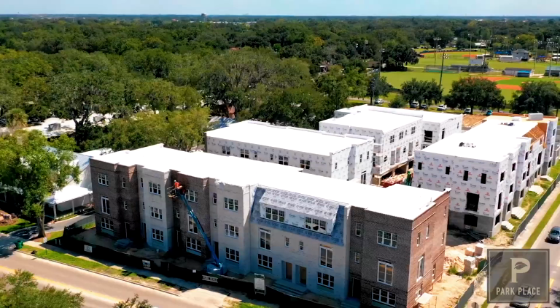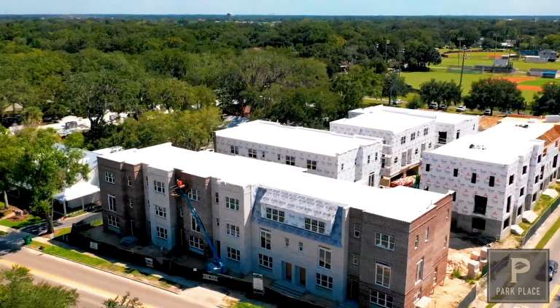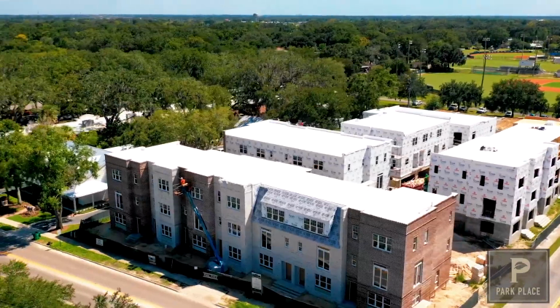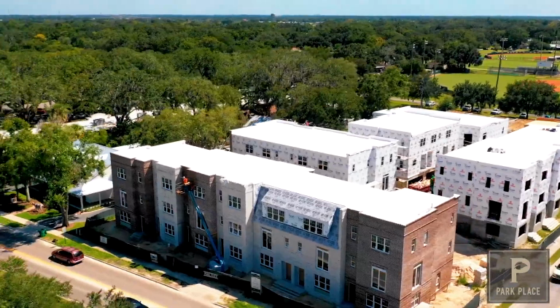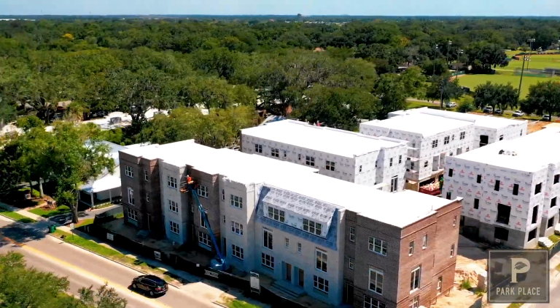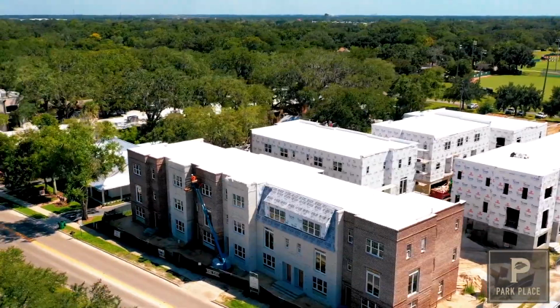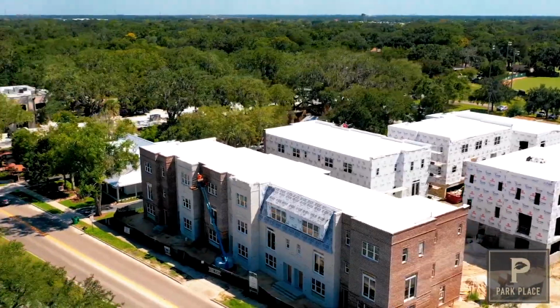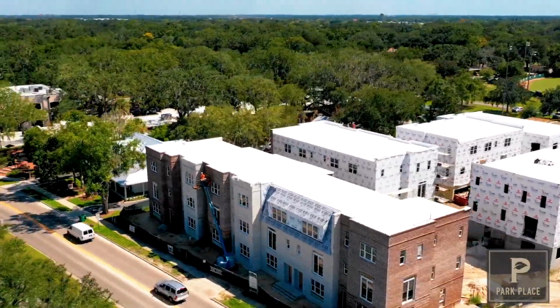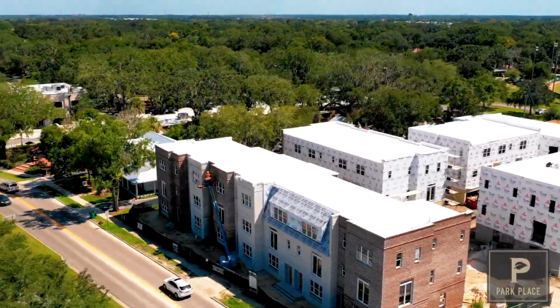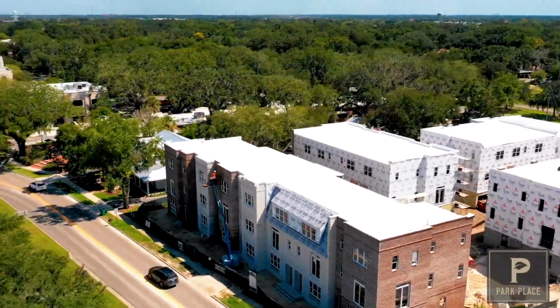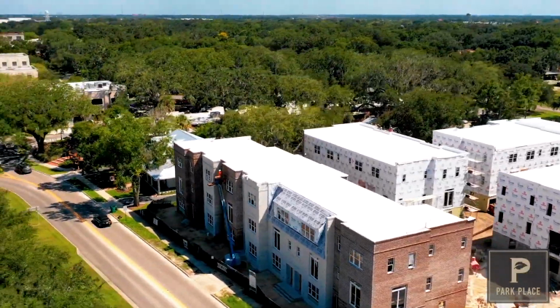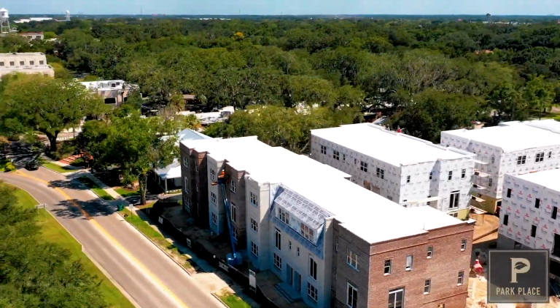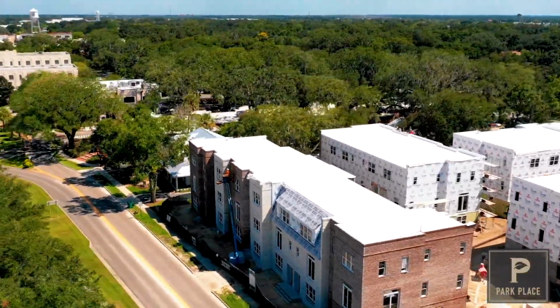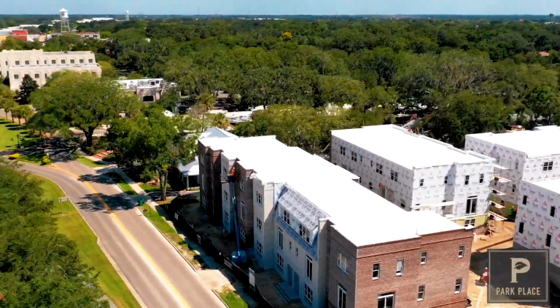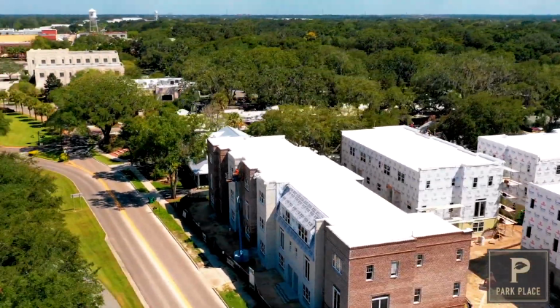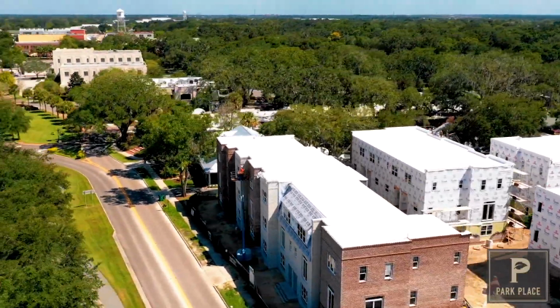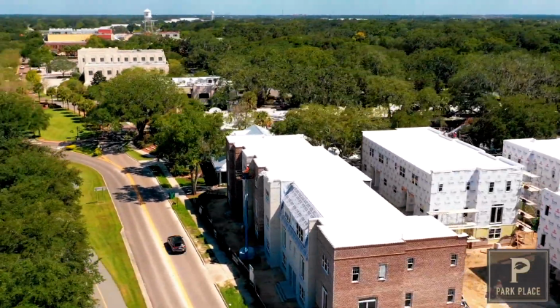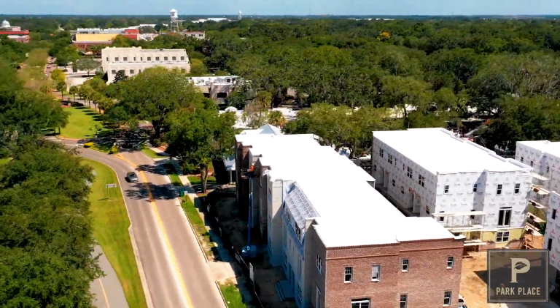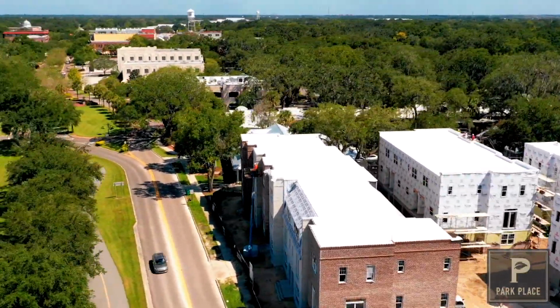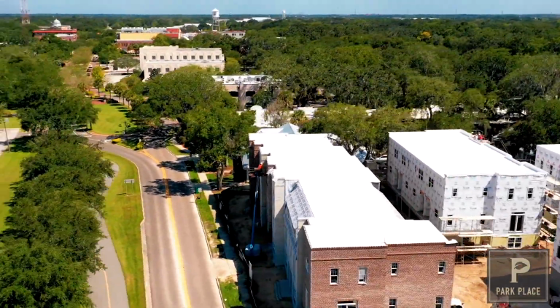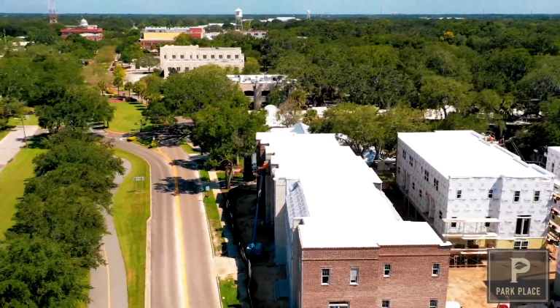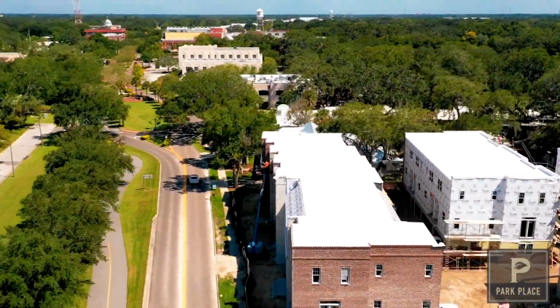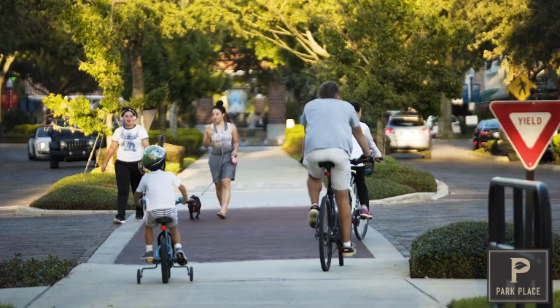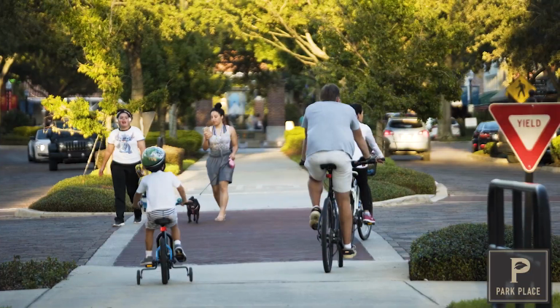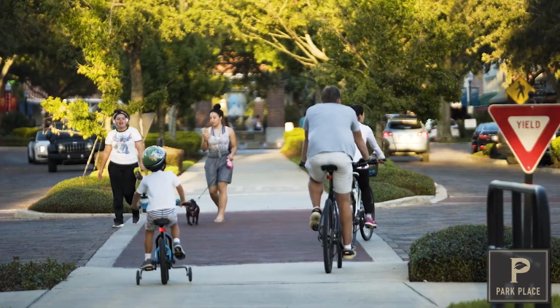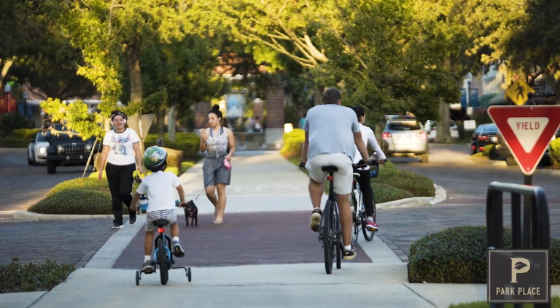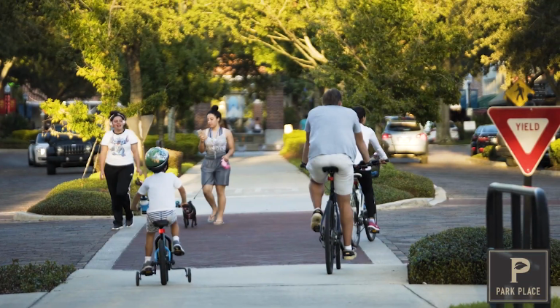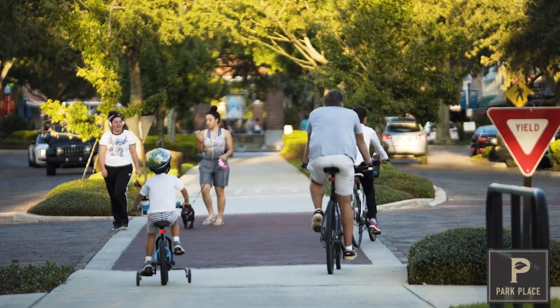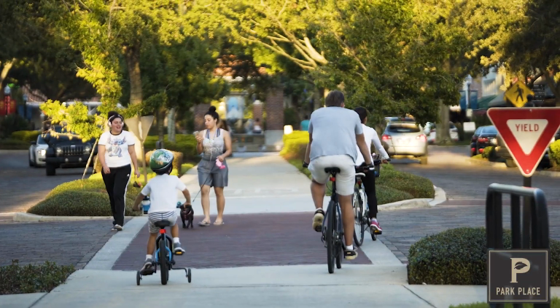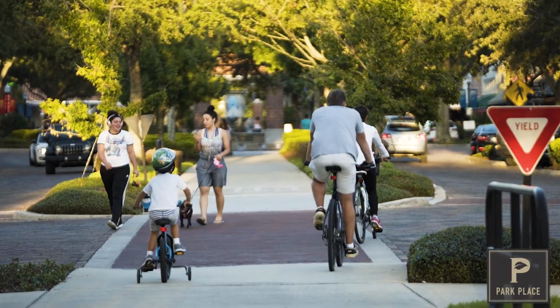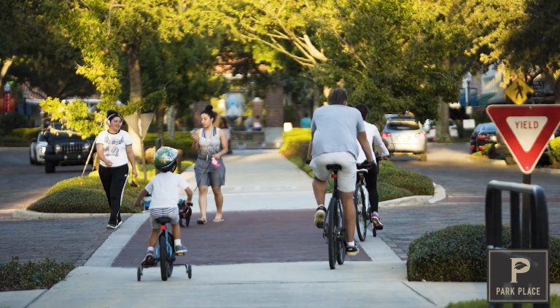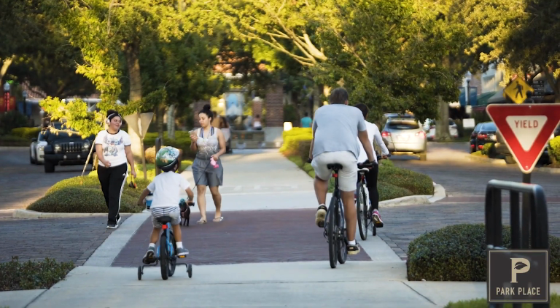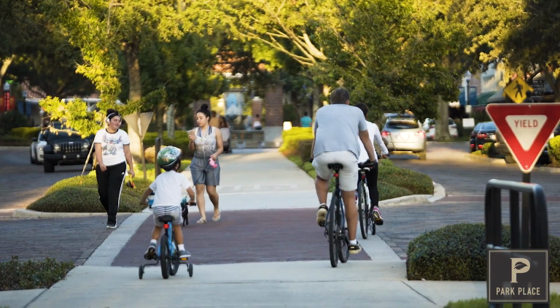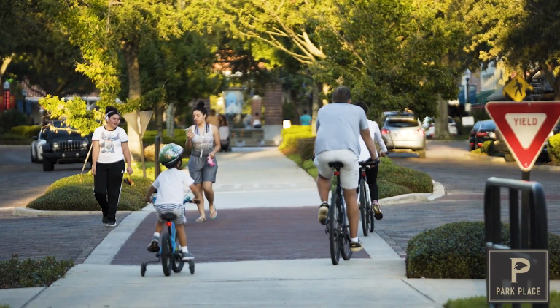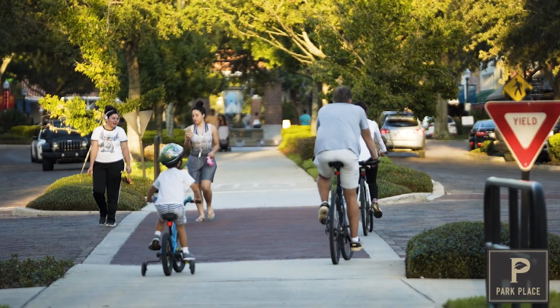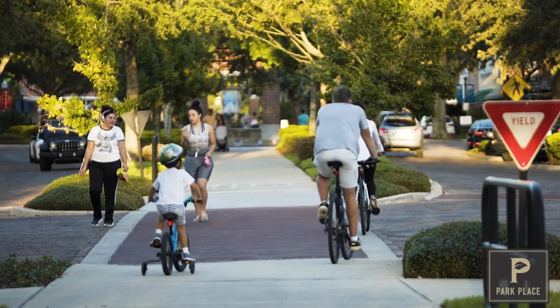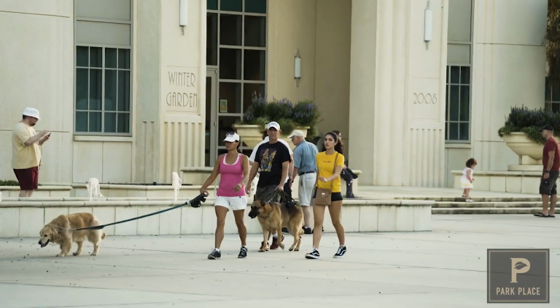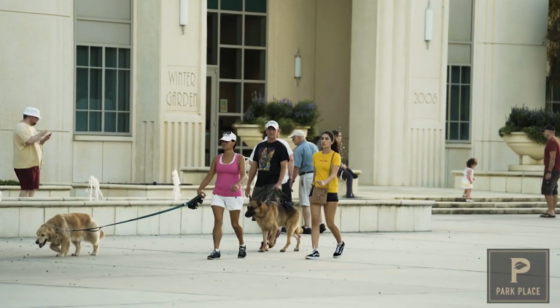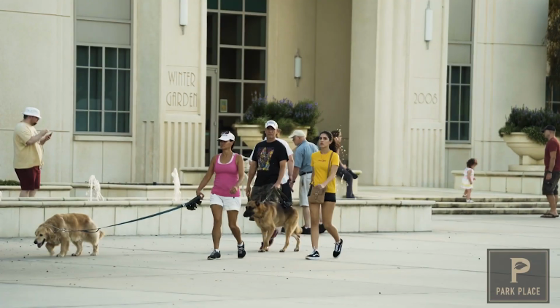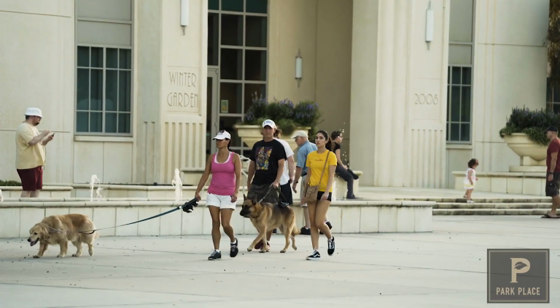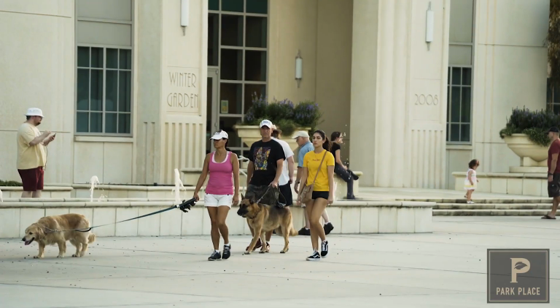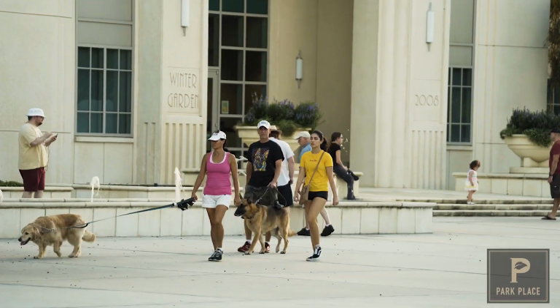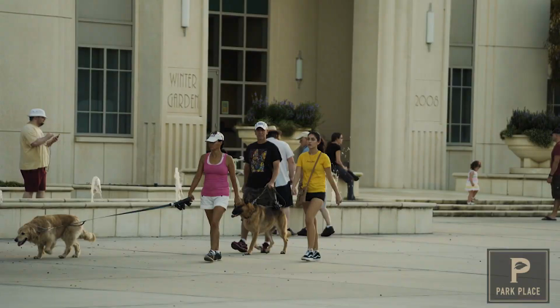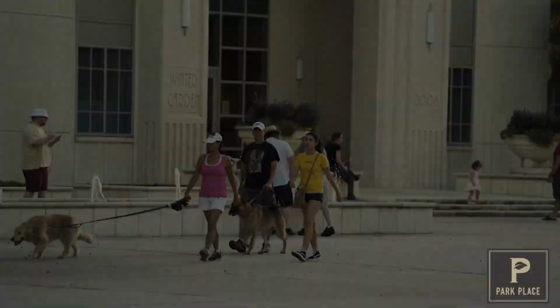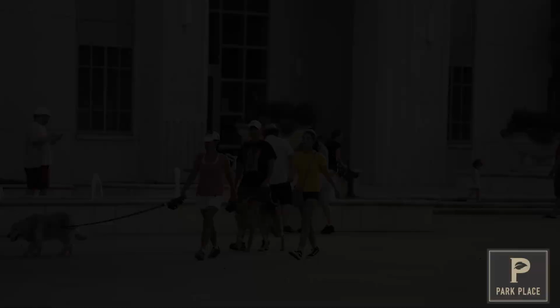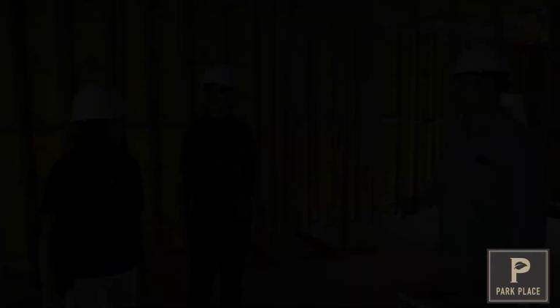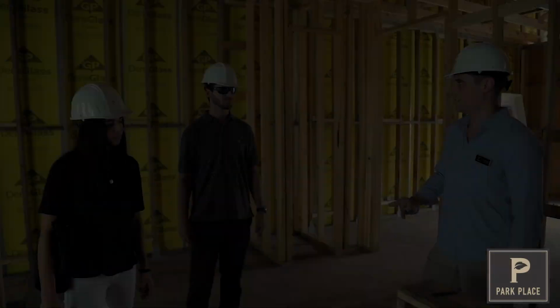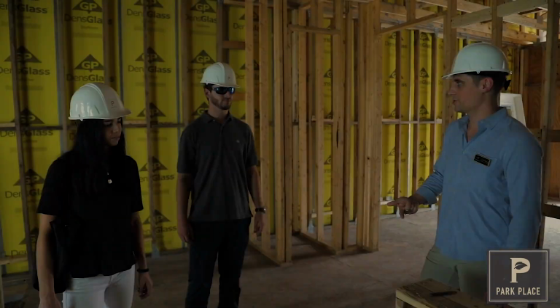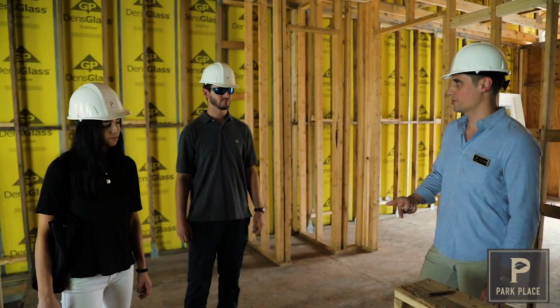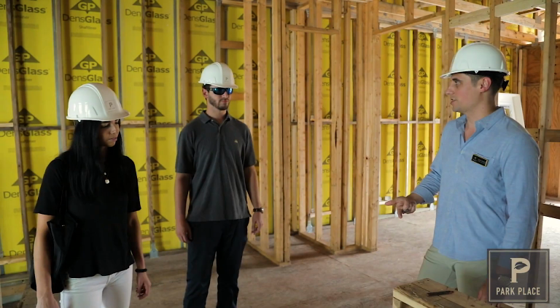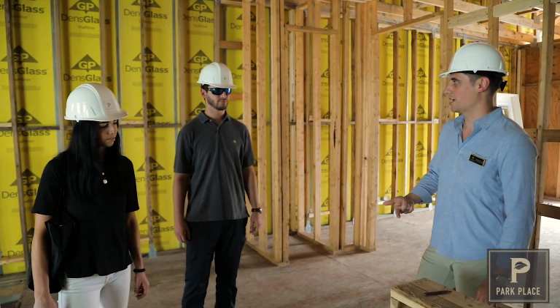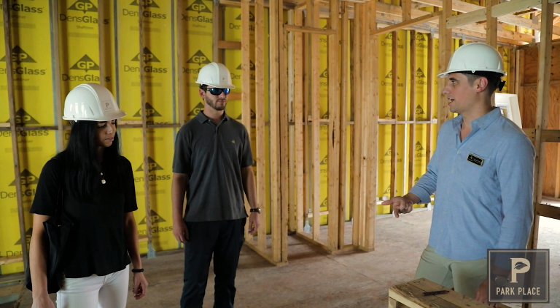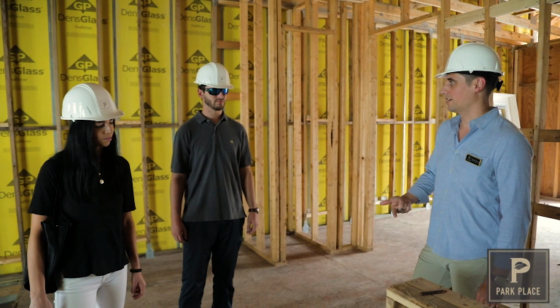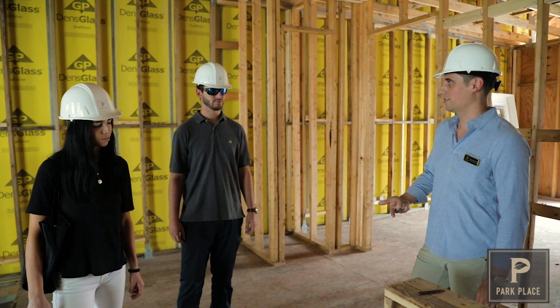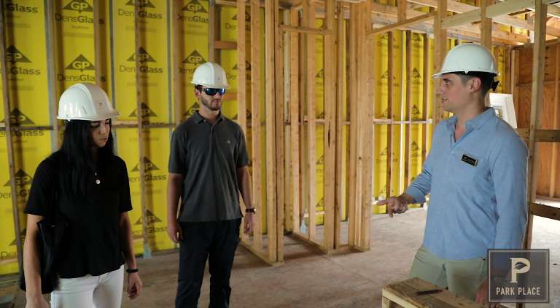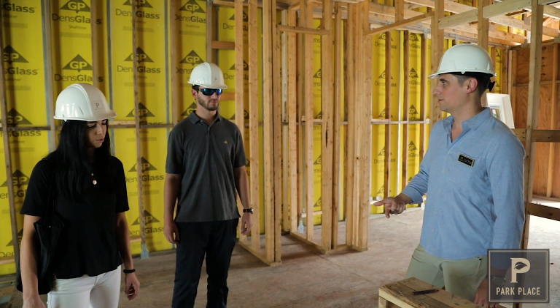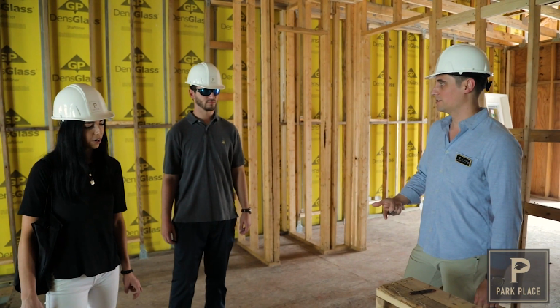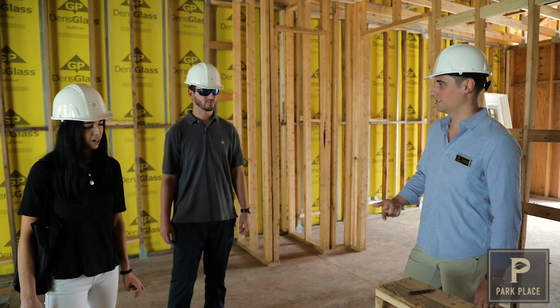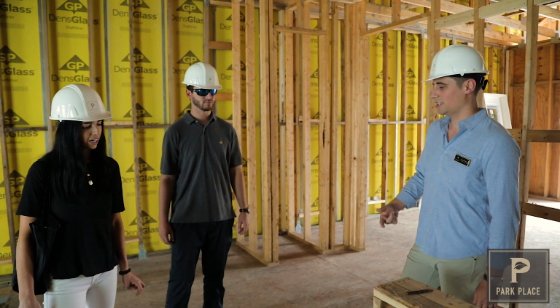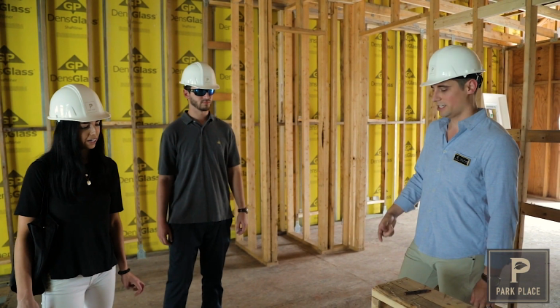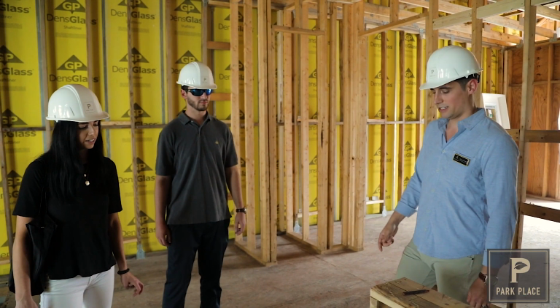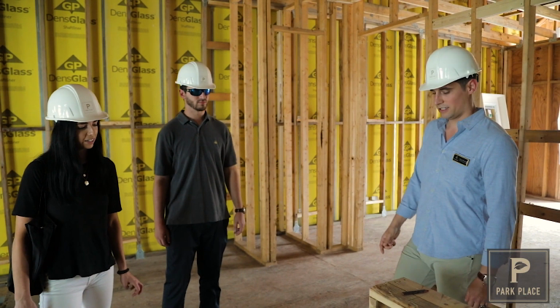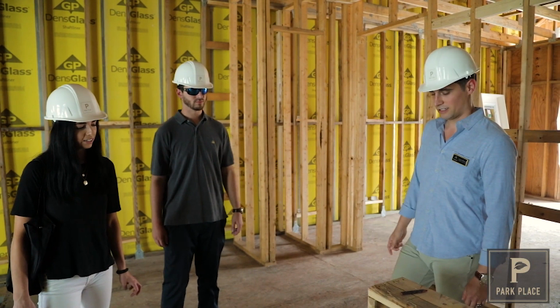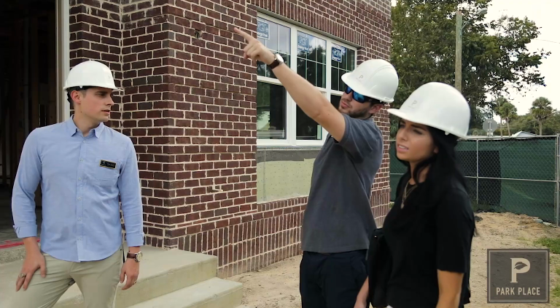Park Place is starting to take shape. We are so excited to see this trendy project coming to life right here on beautiful Plant Street.